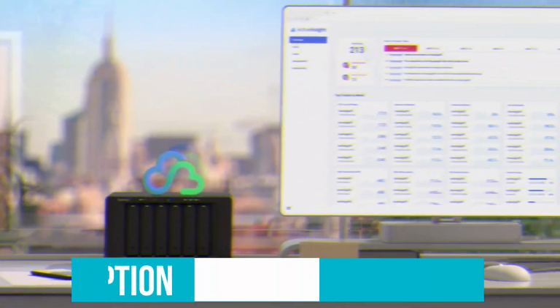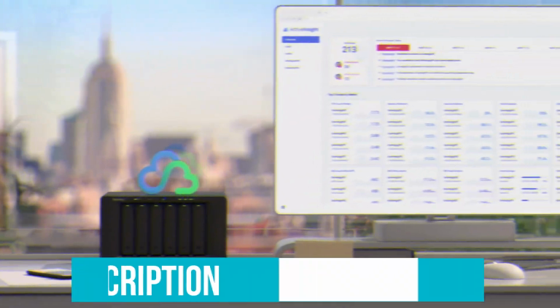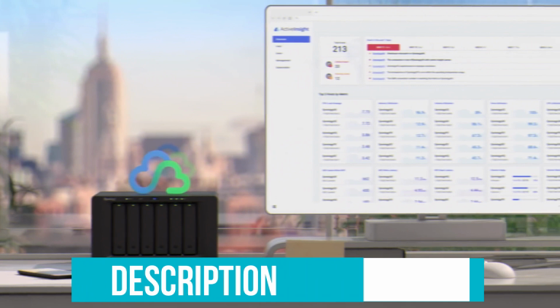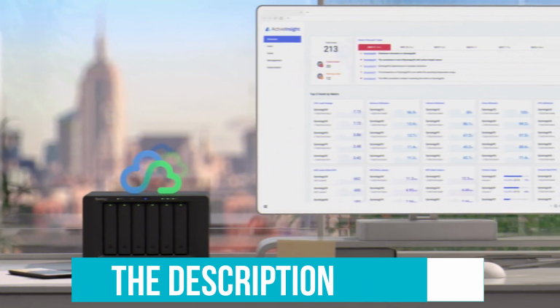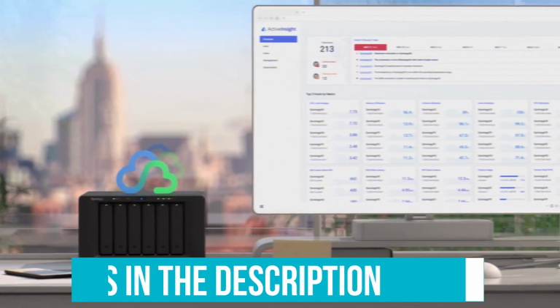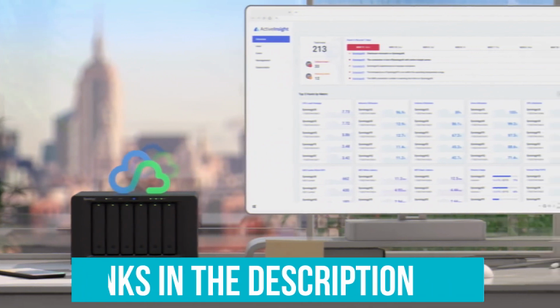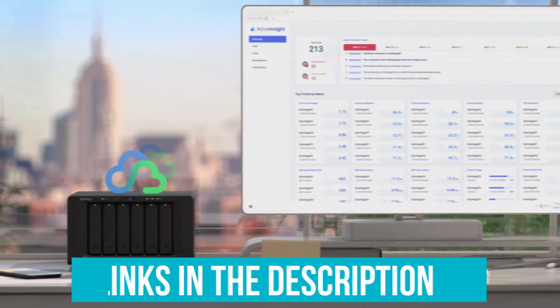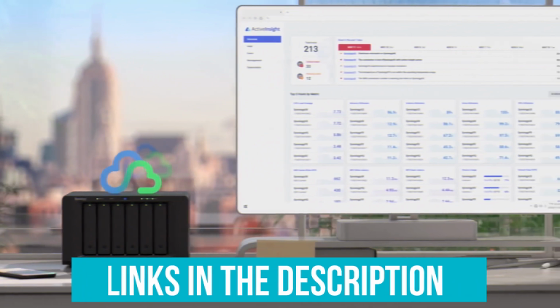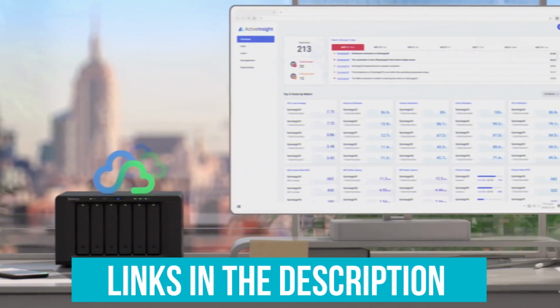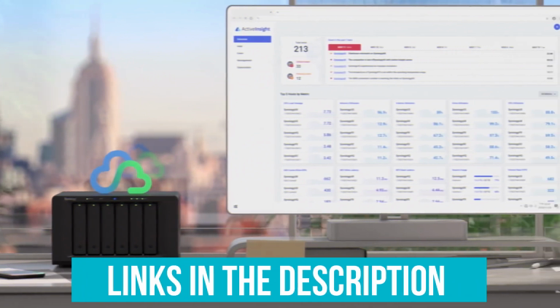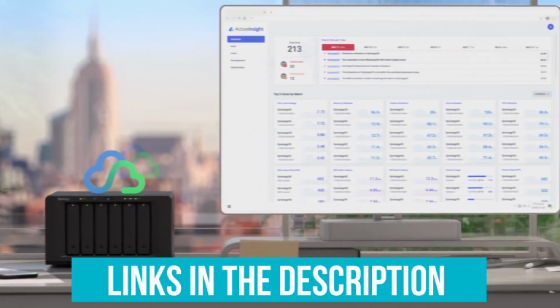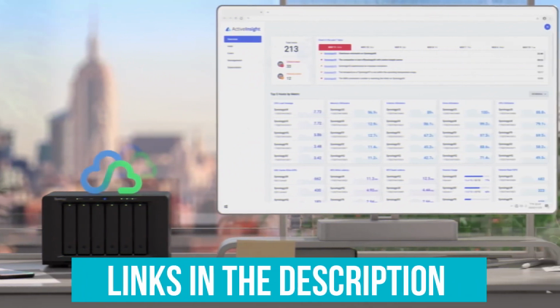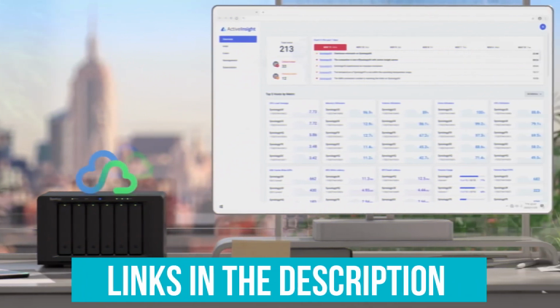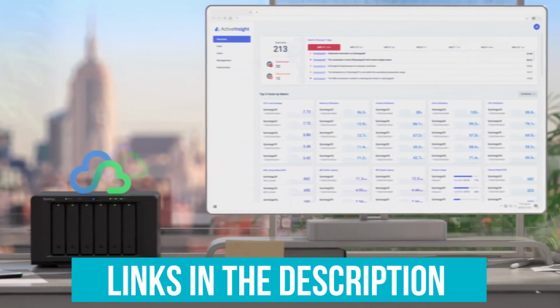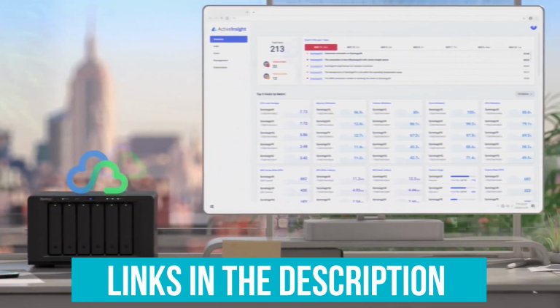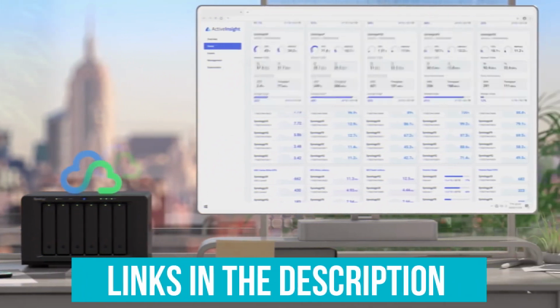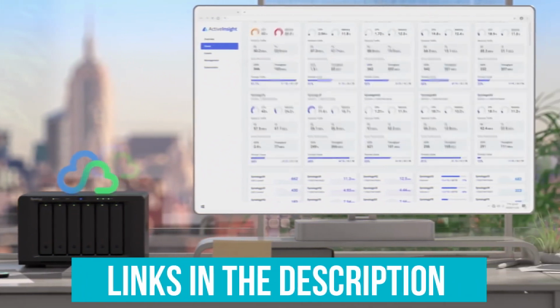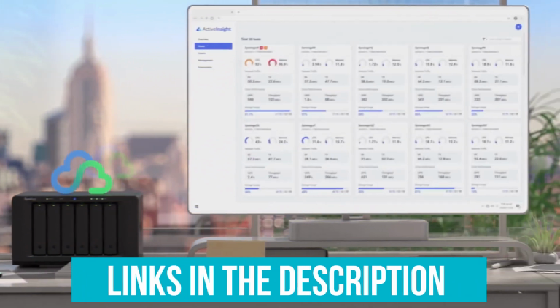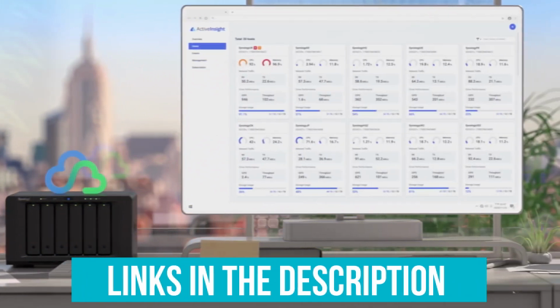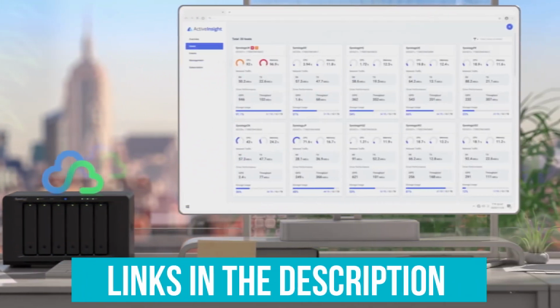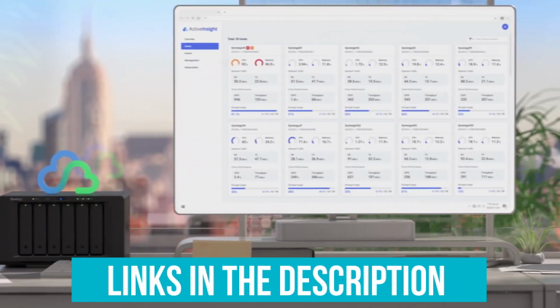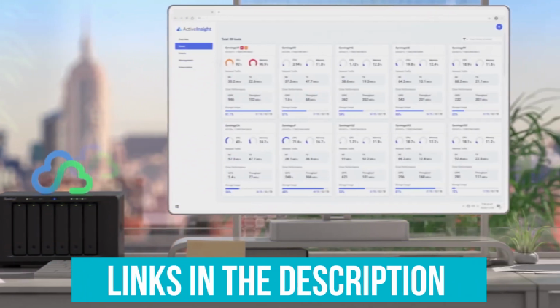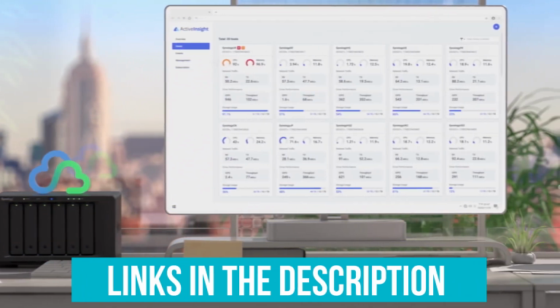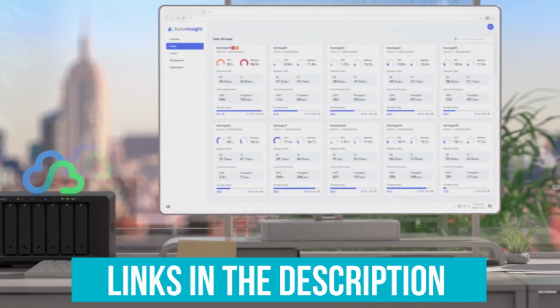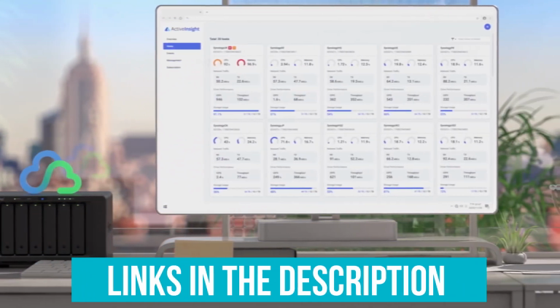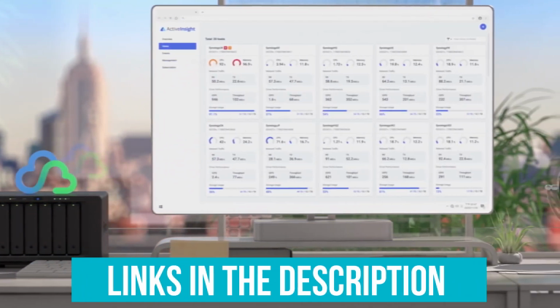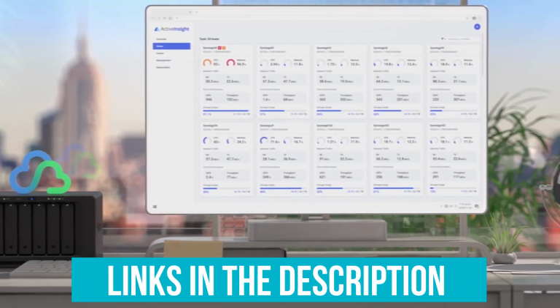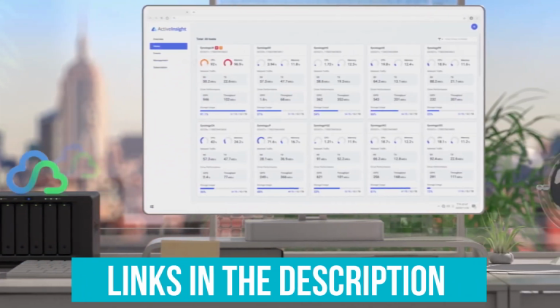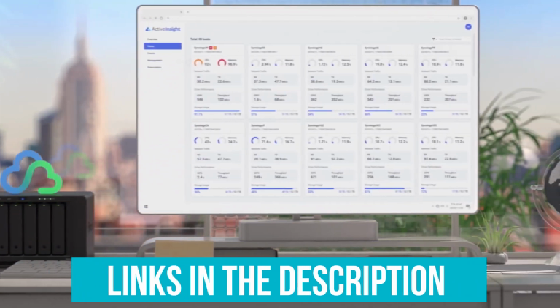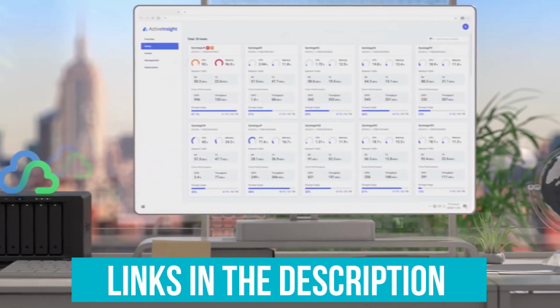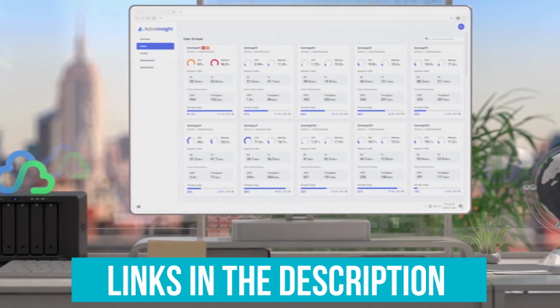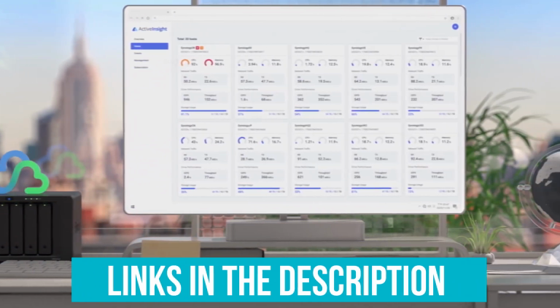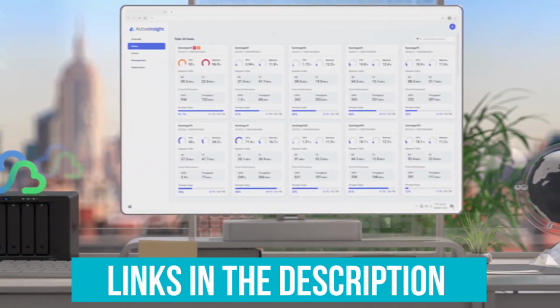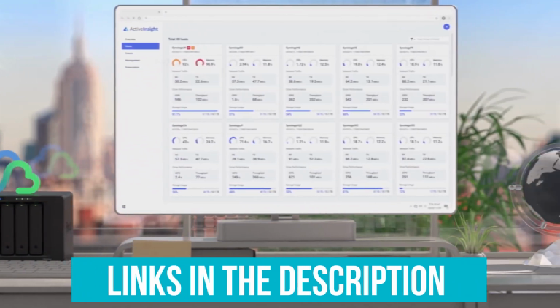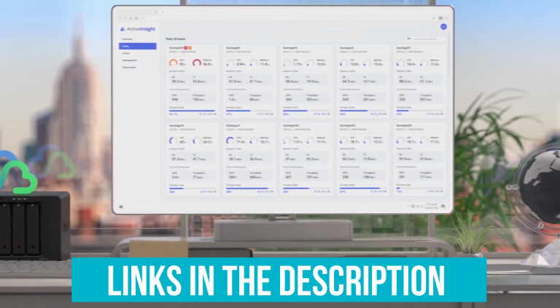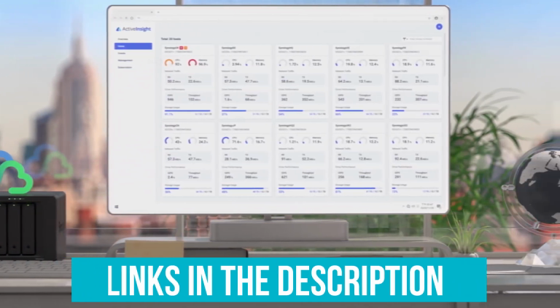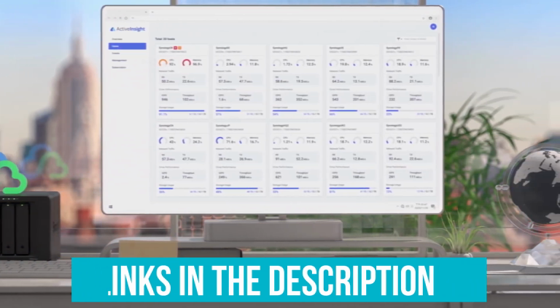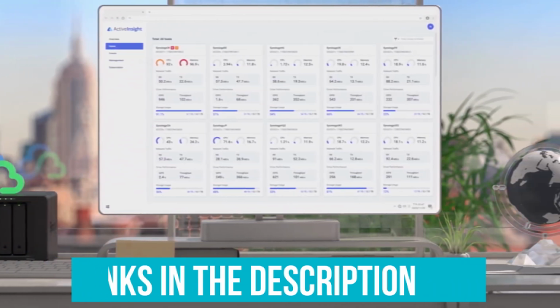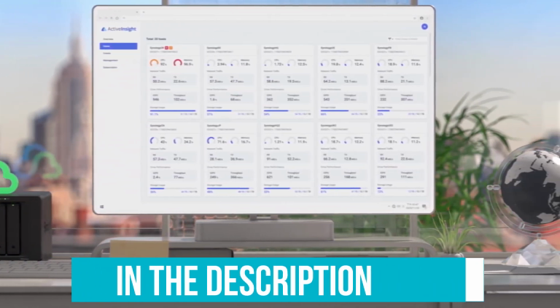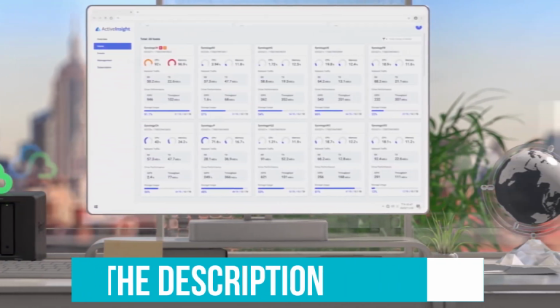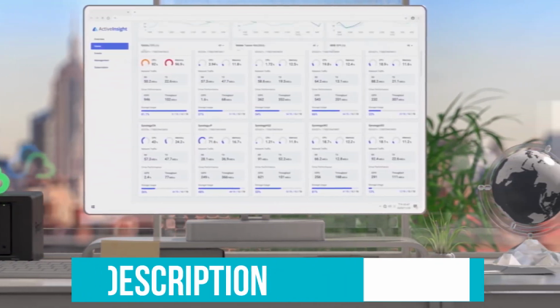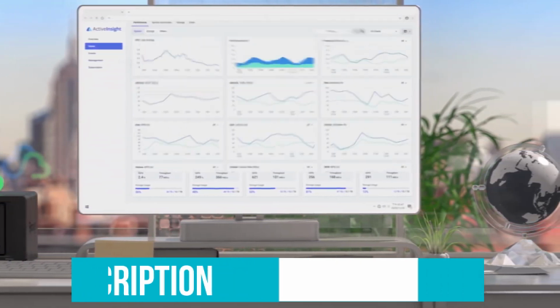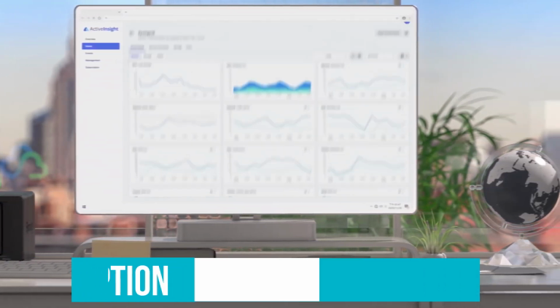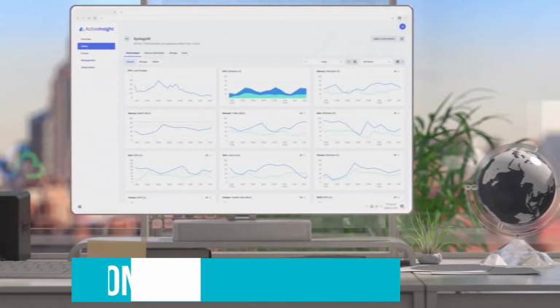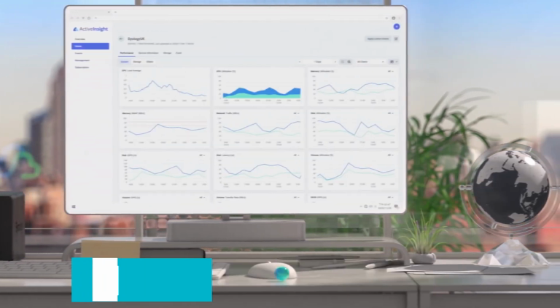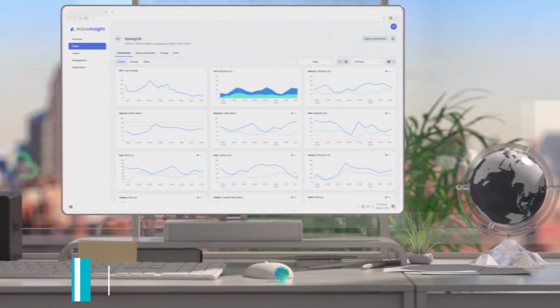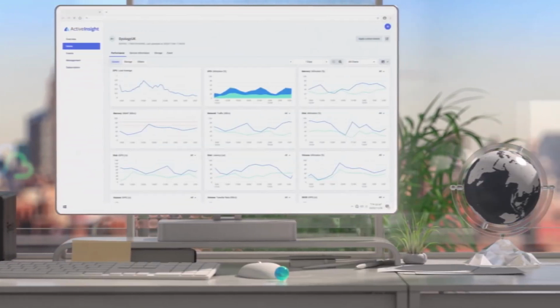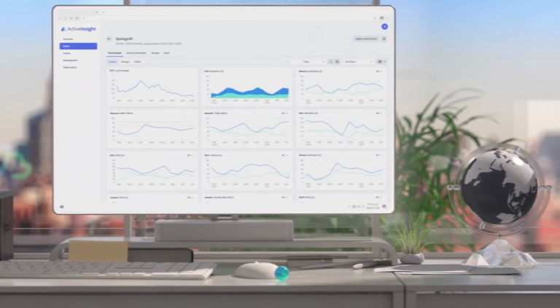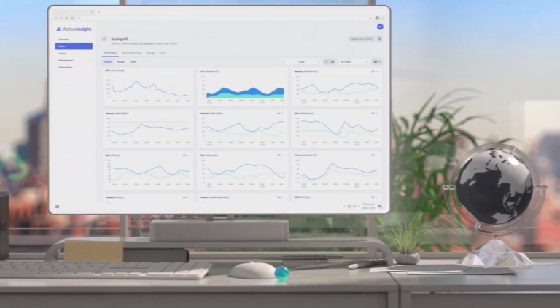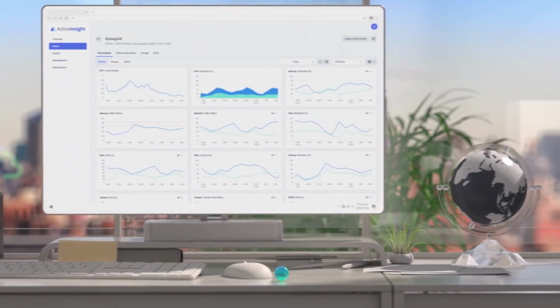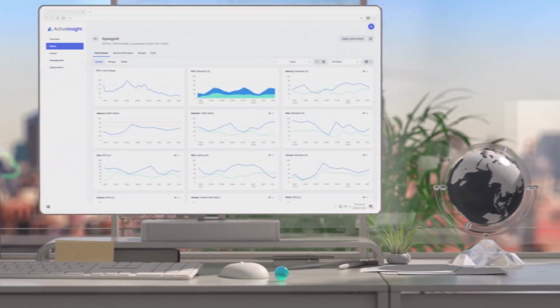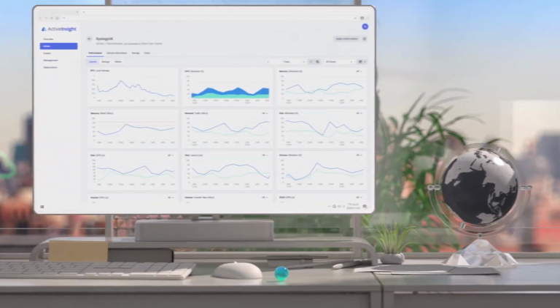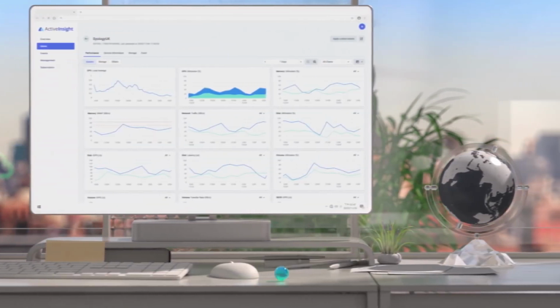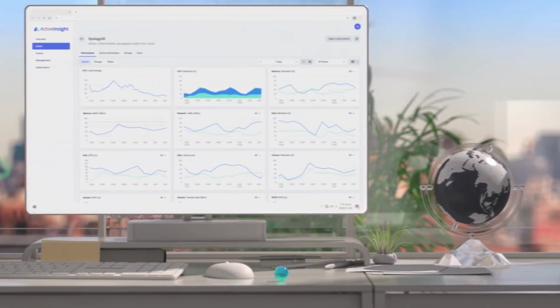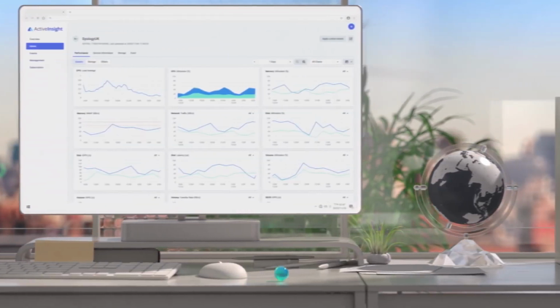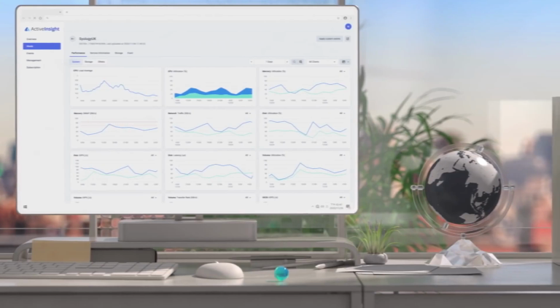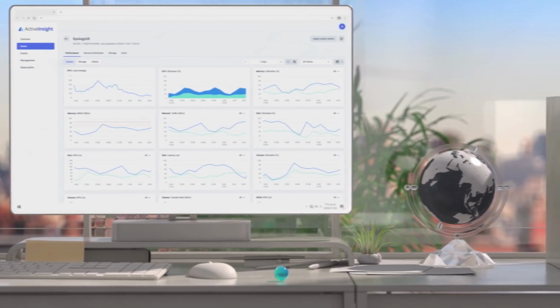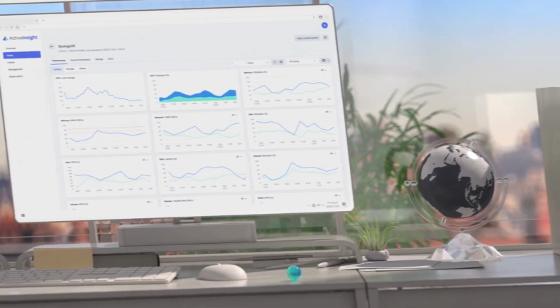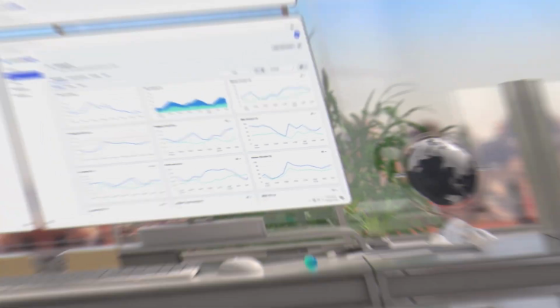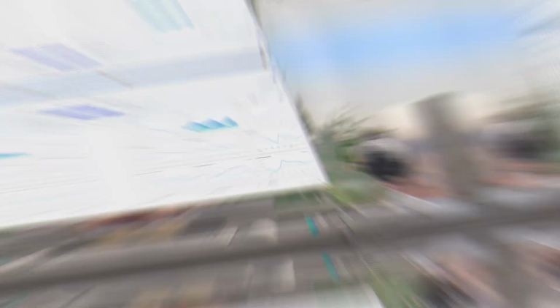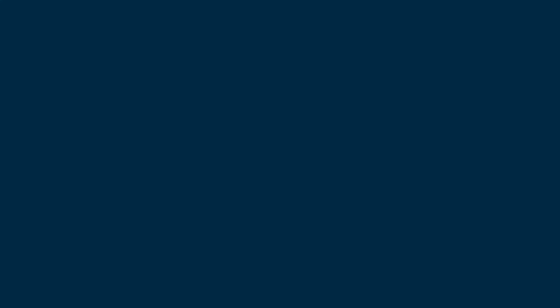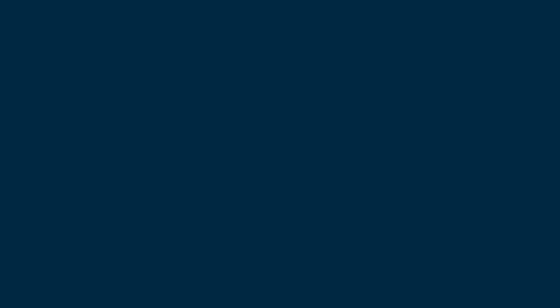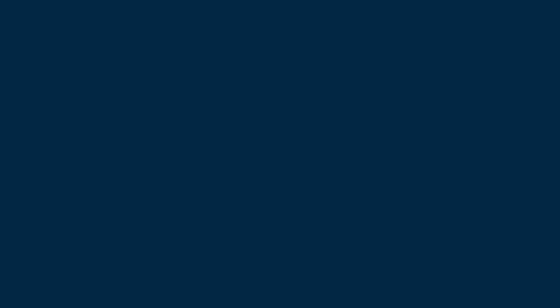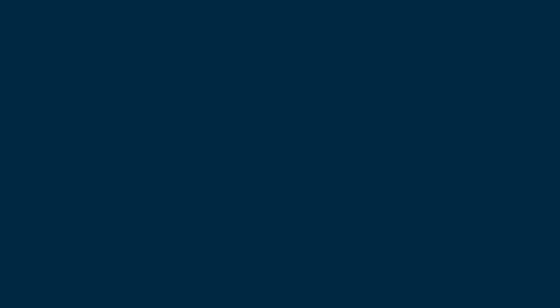Links to all the products mentioned in the video are in the description below. You can also find a more detailed analysis and comparison tool on our website, legitpig.com.